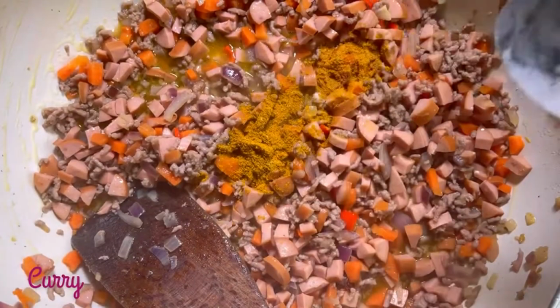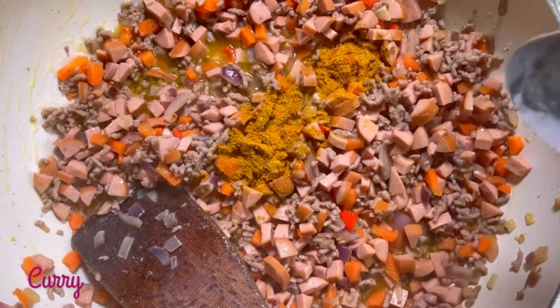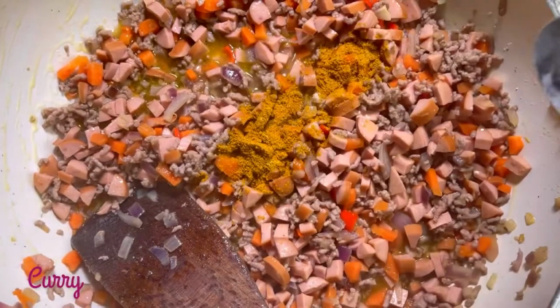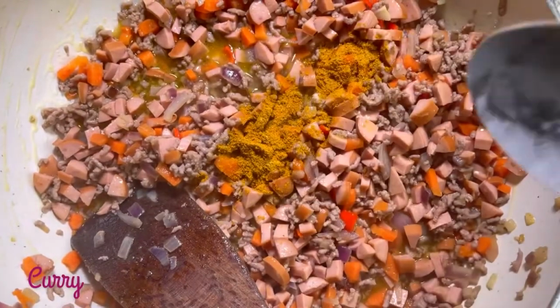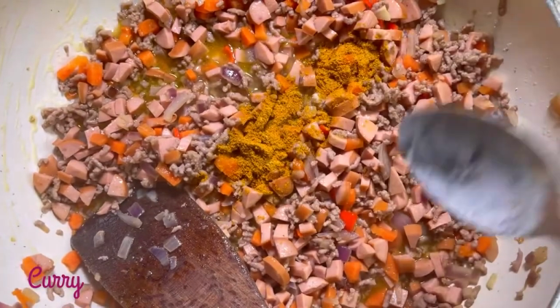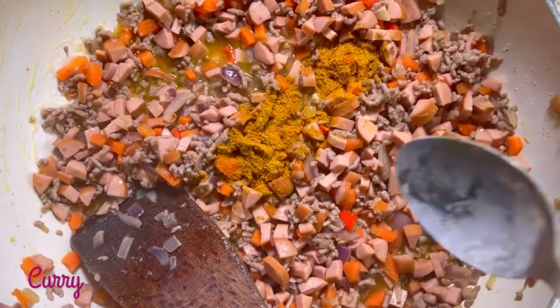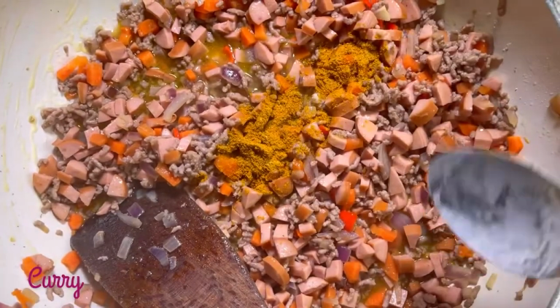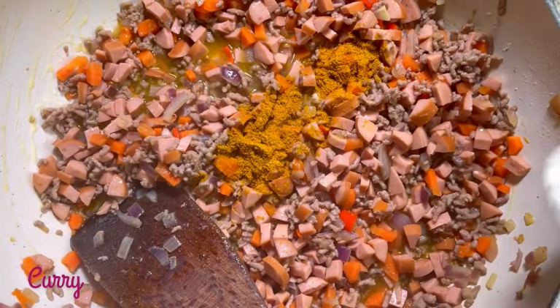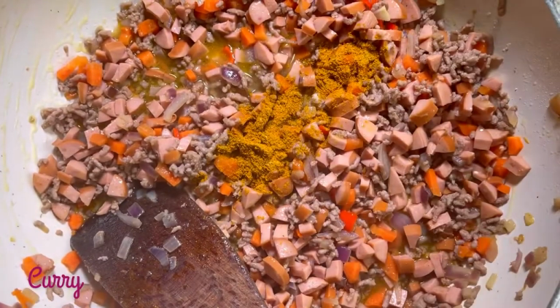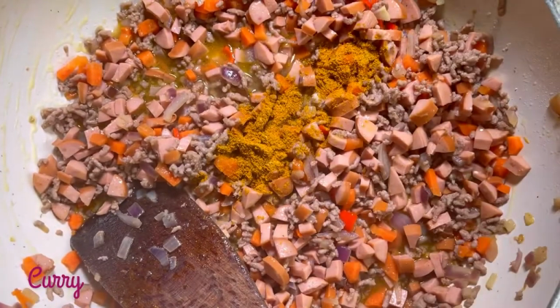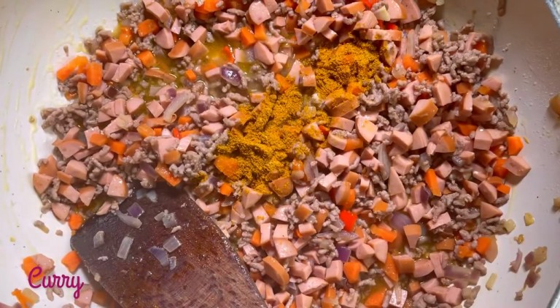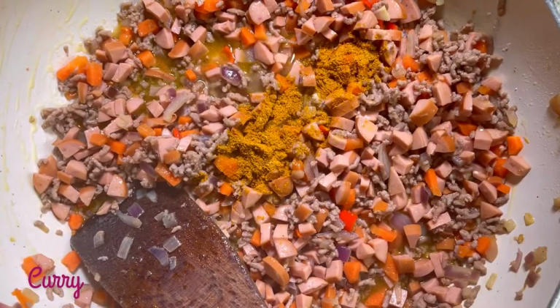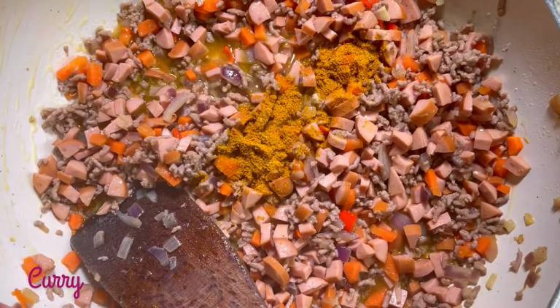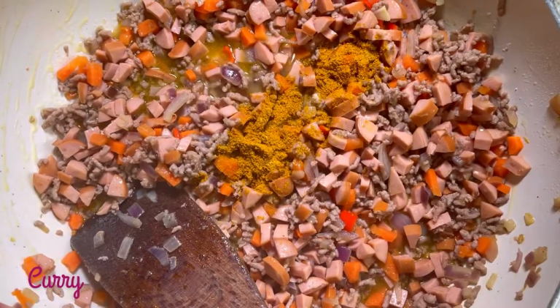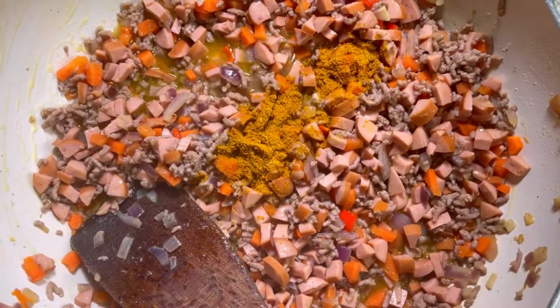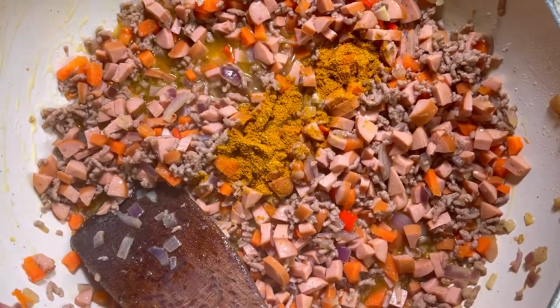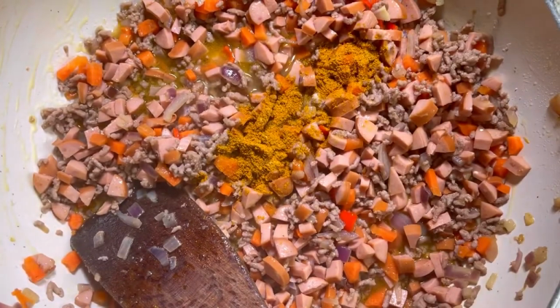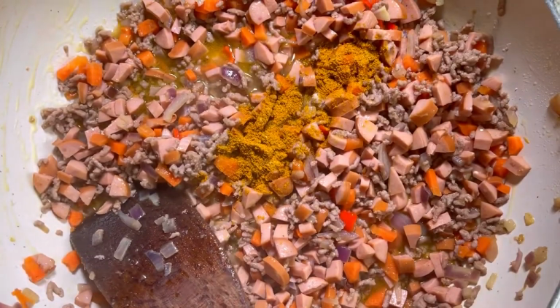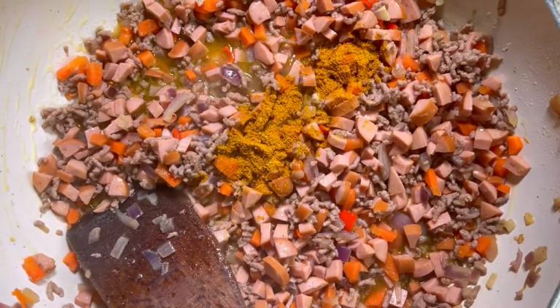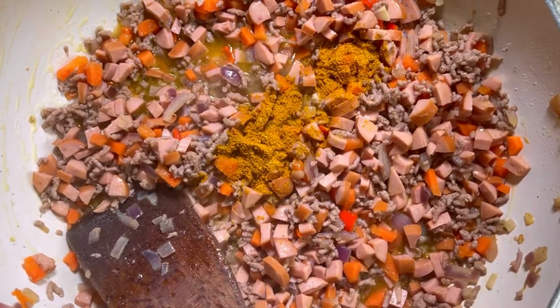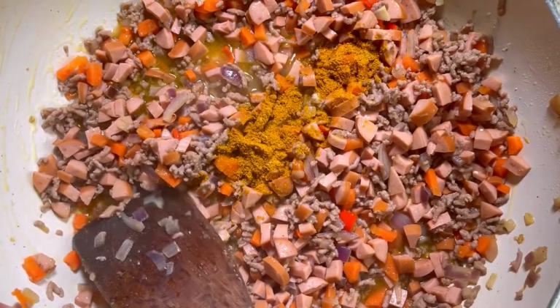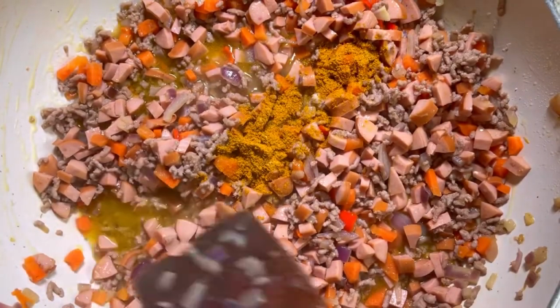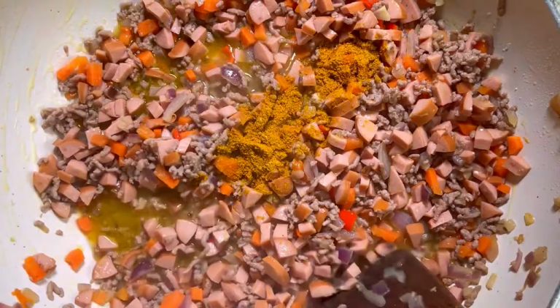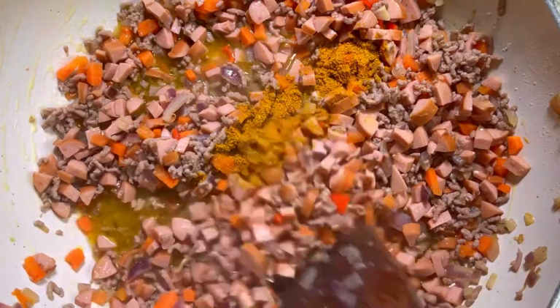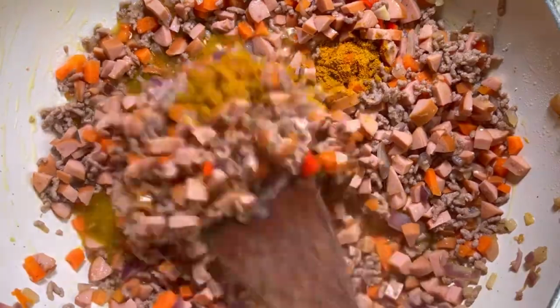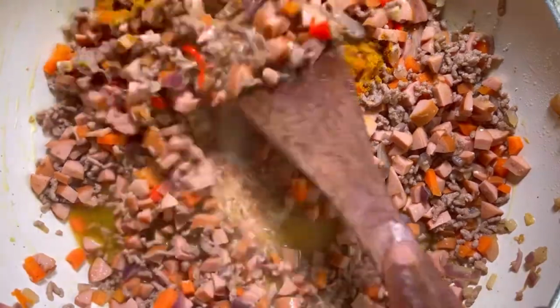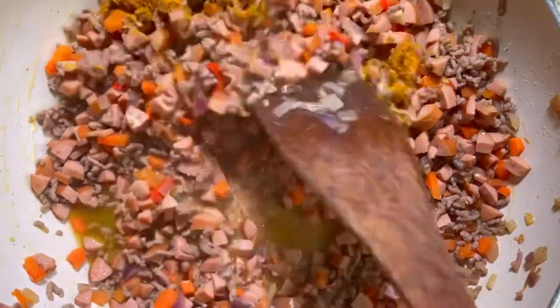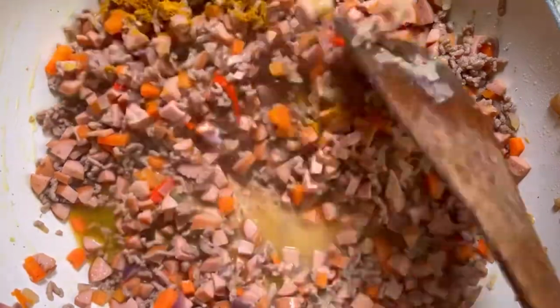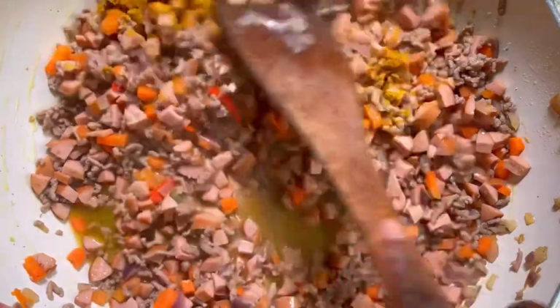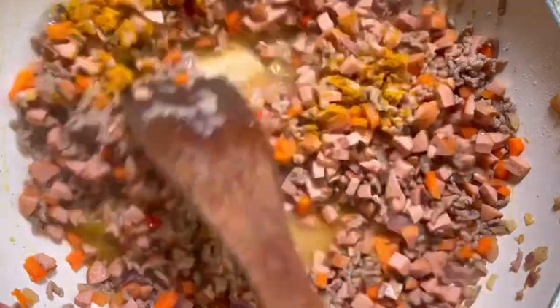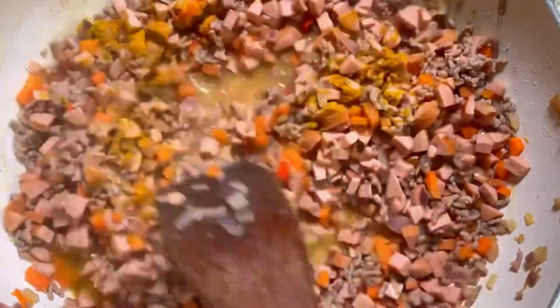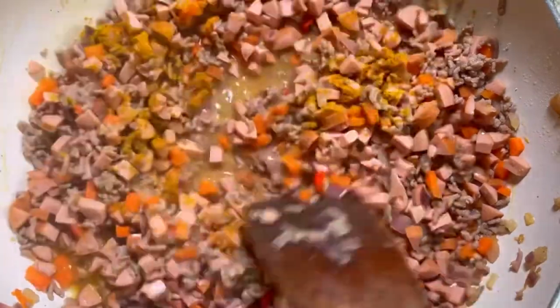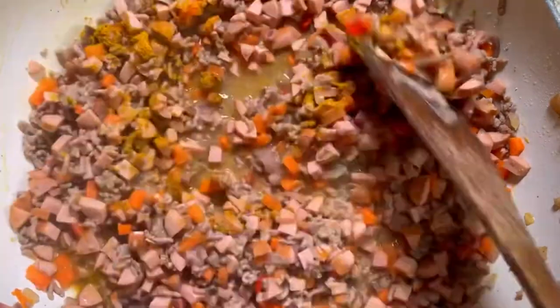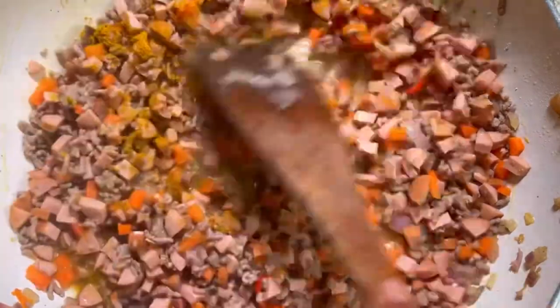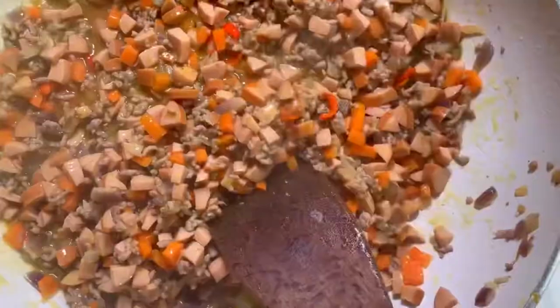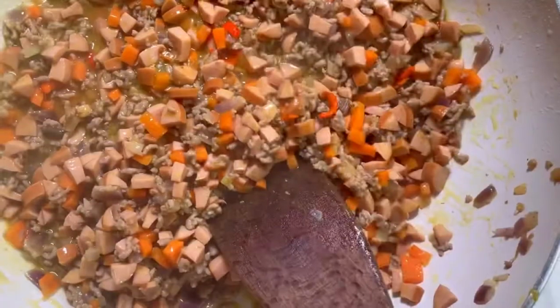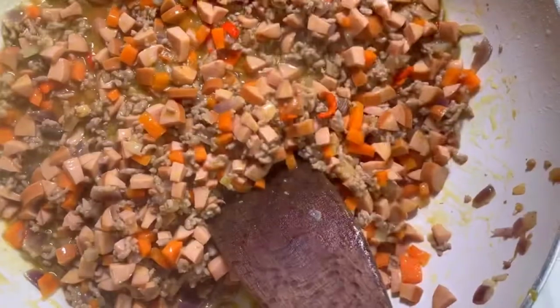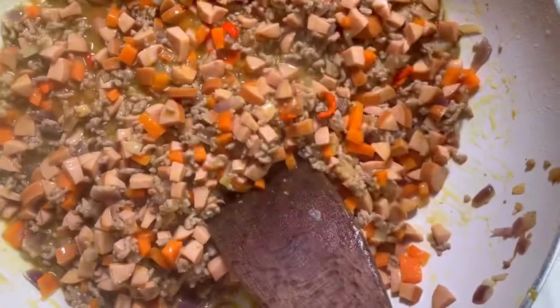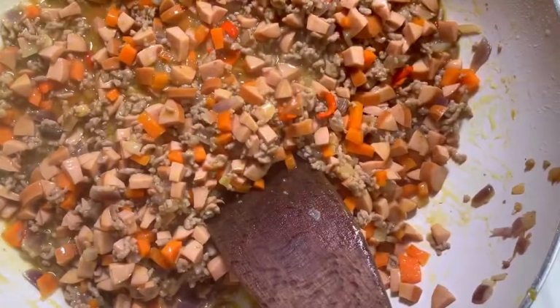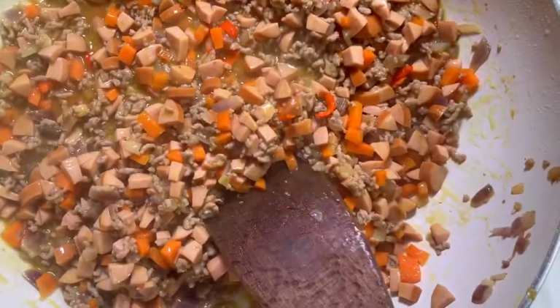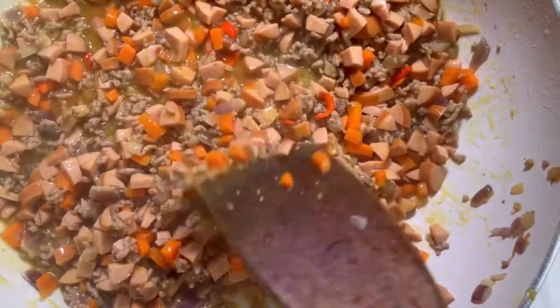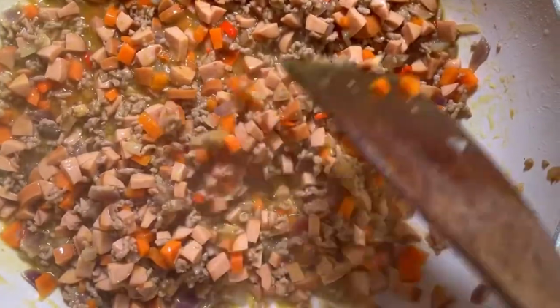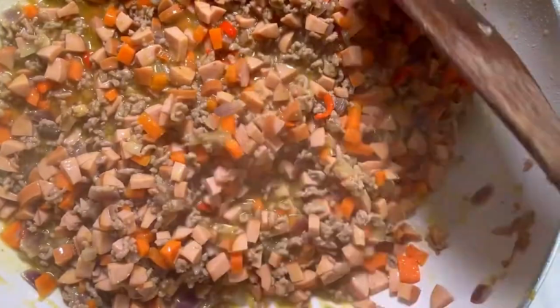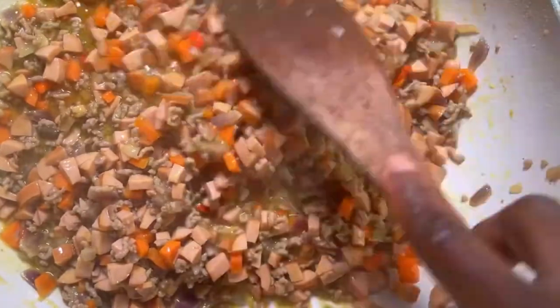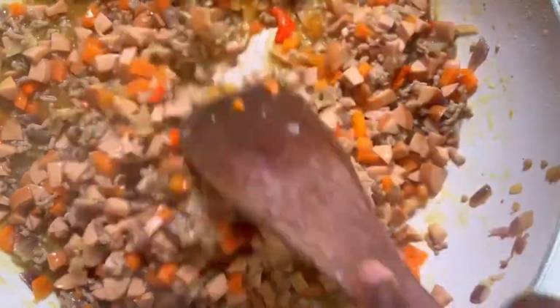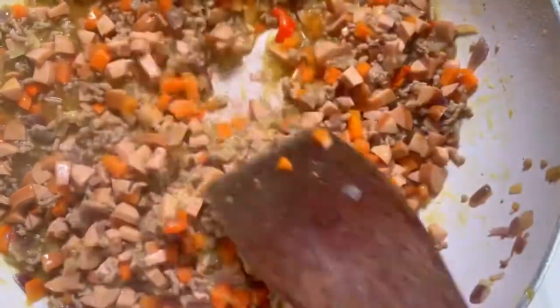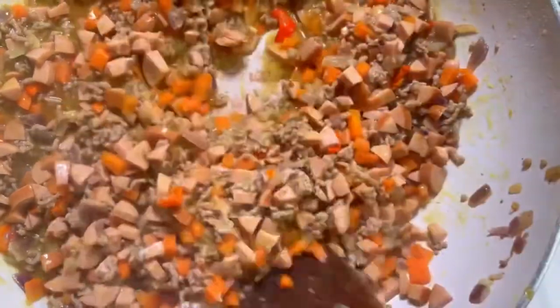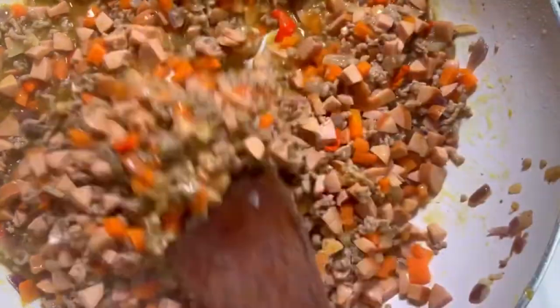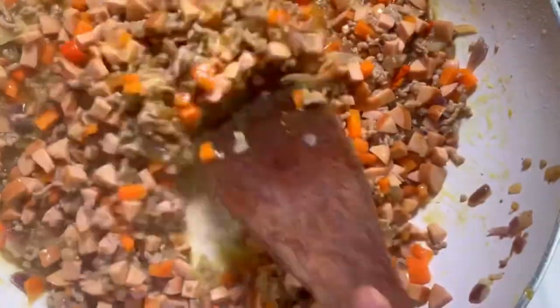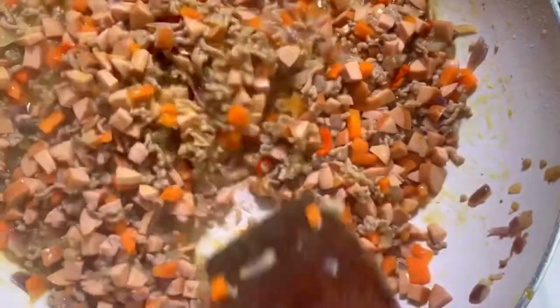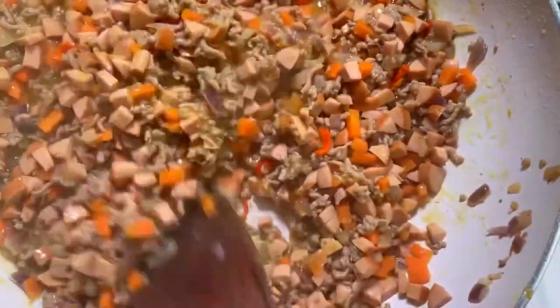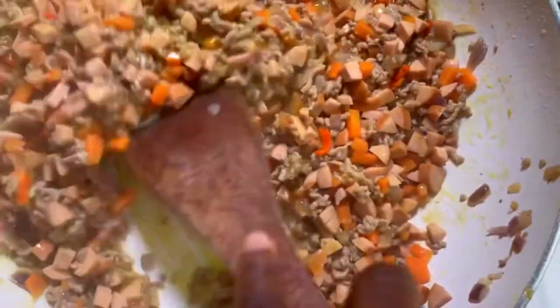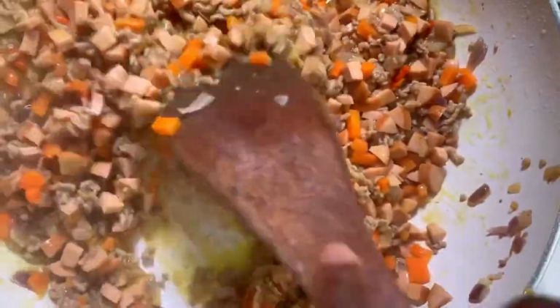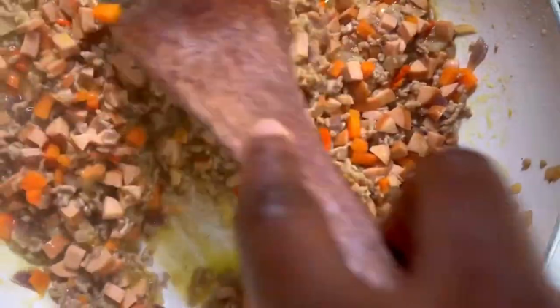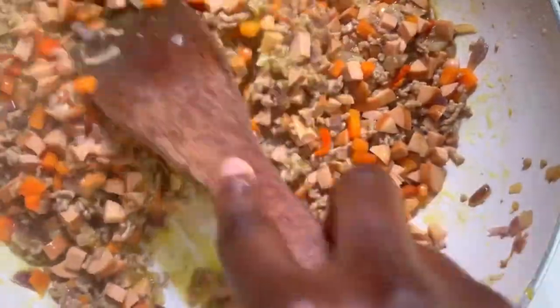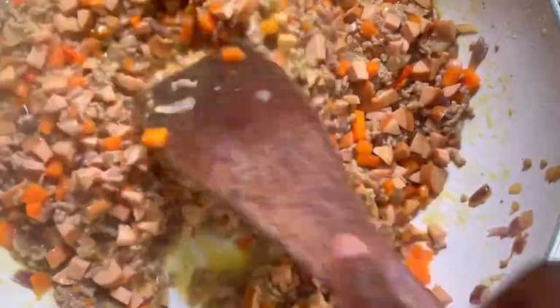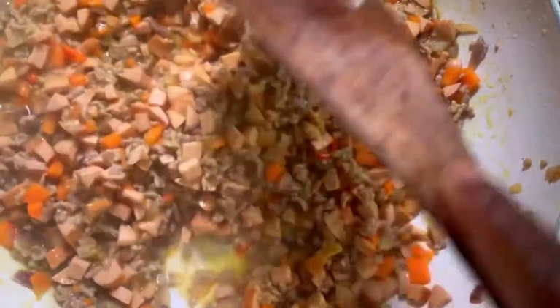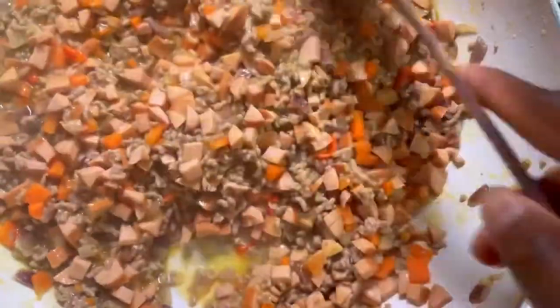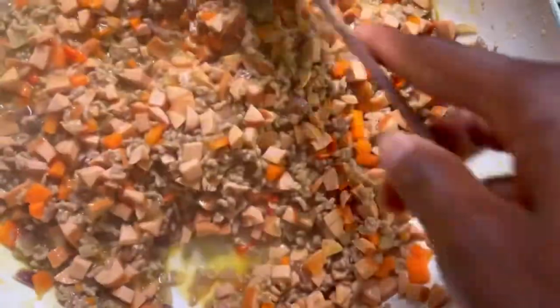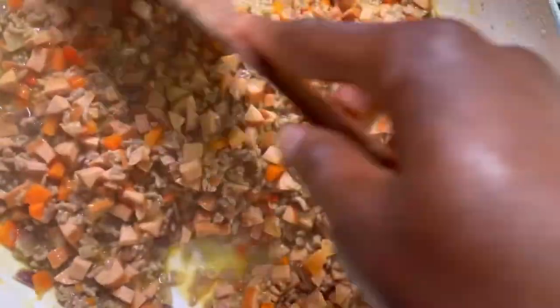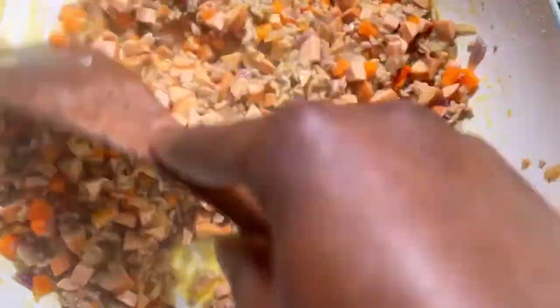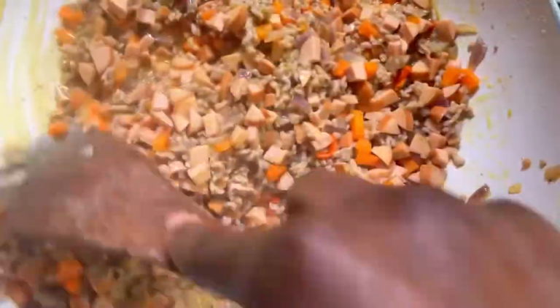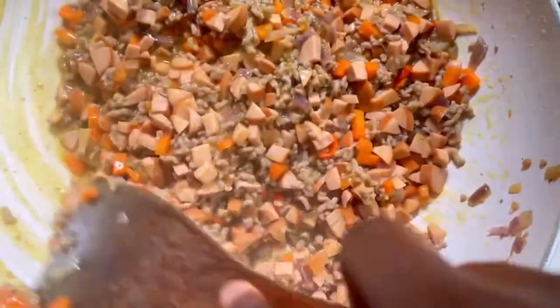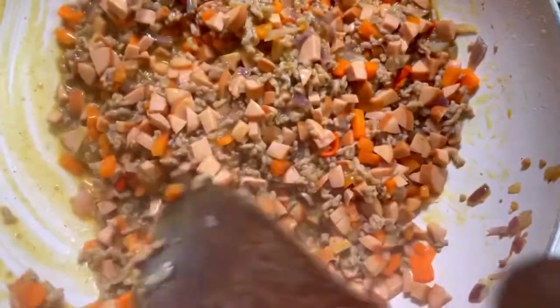Then we are going to stir until the water evaporates, leaving the creamy result that you see in the video.